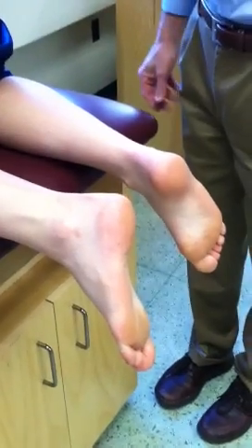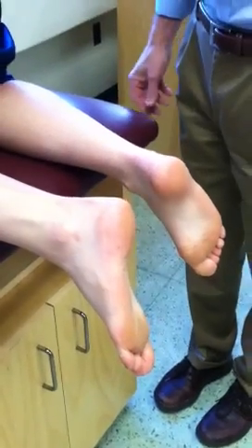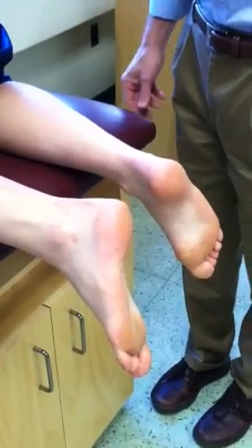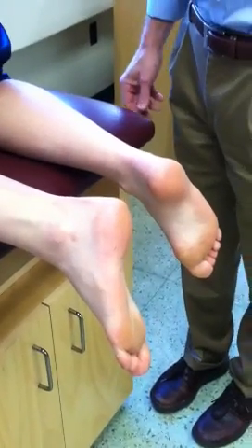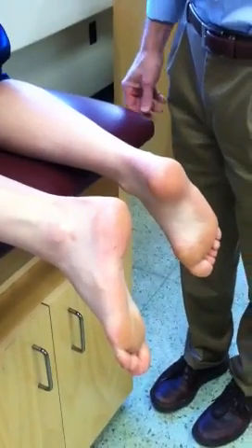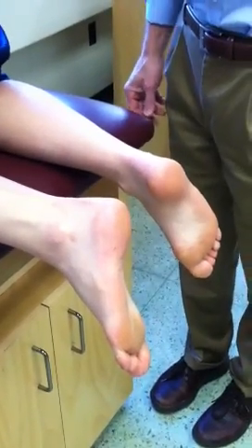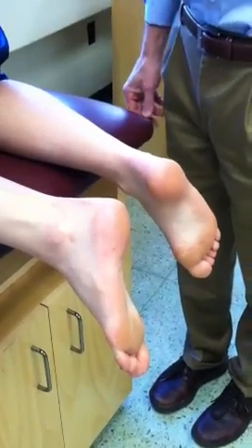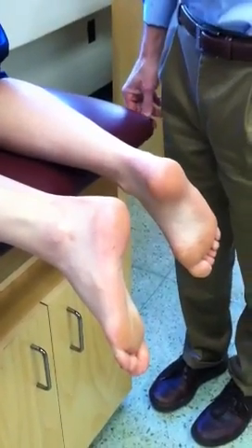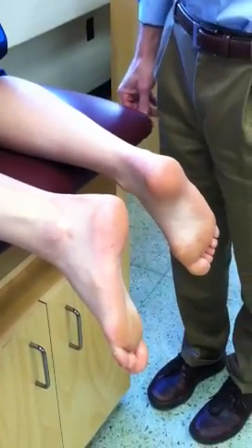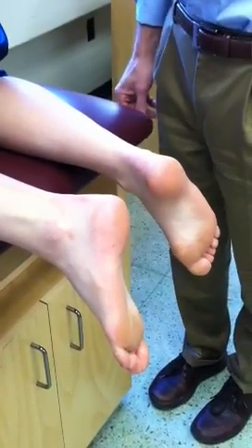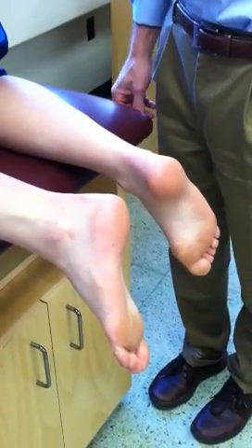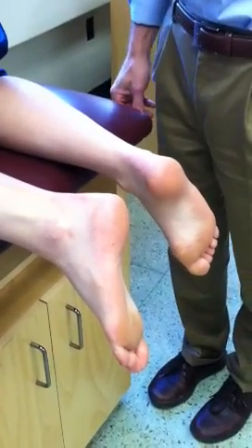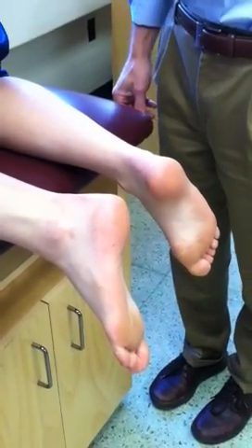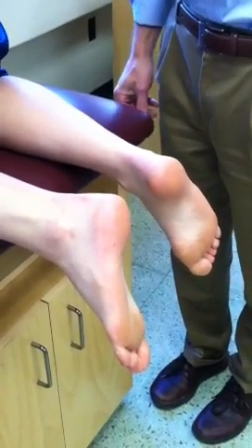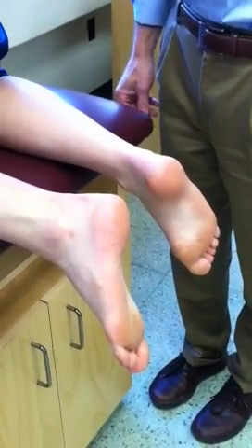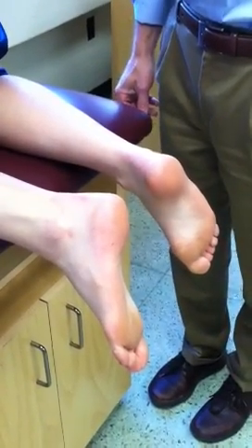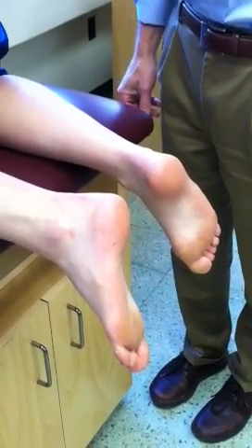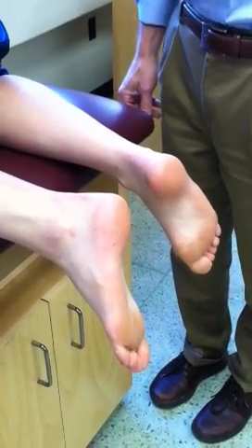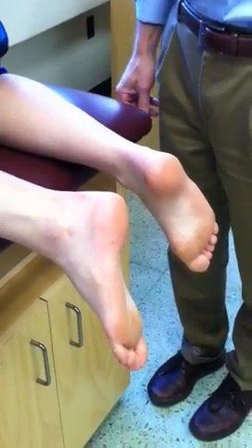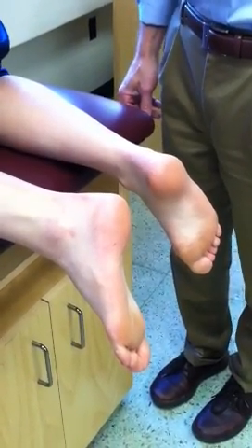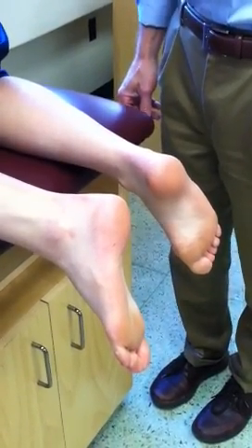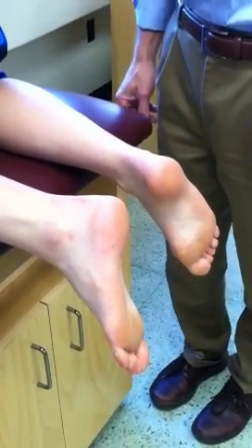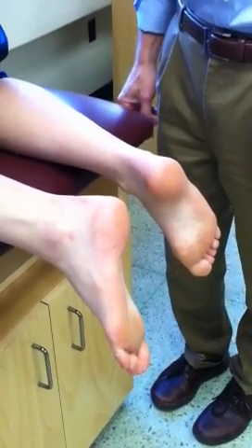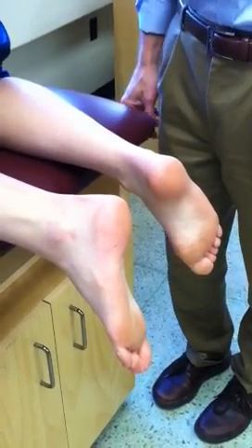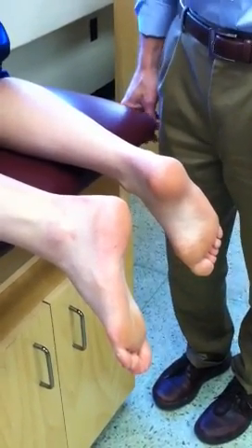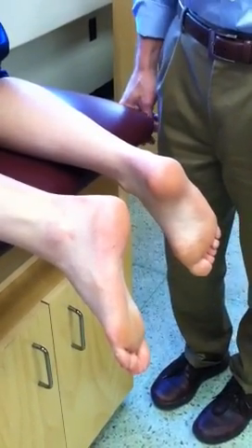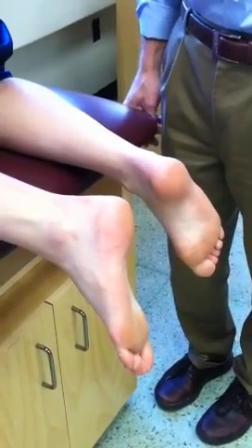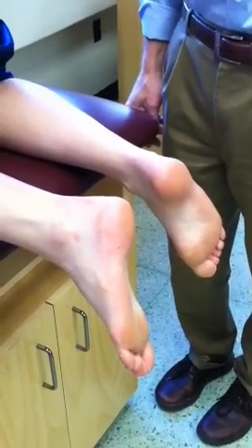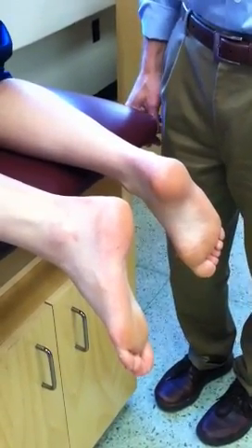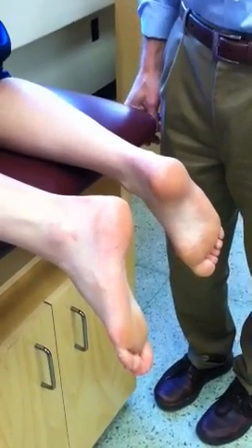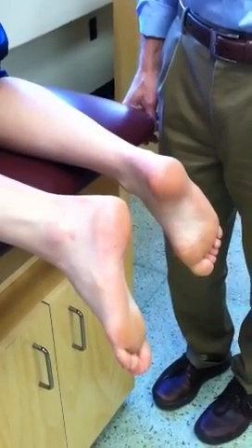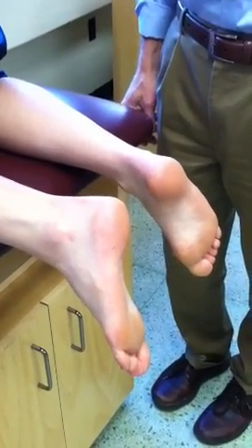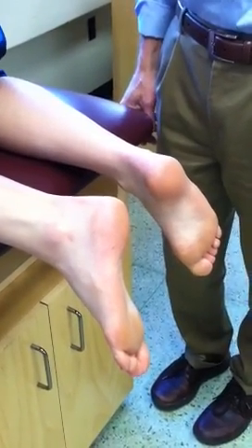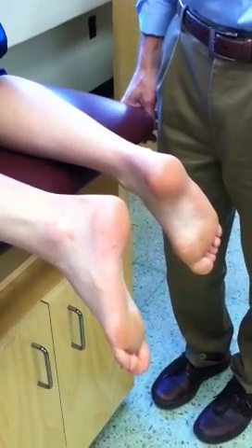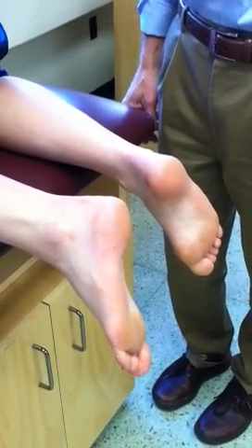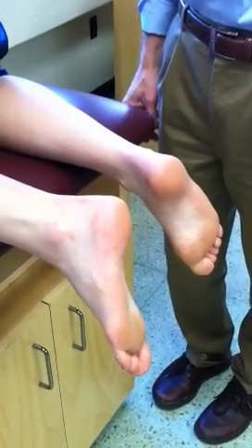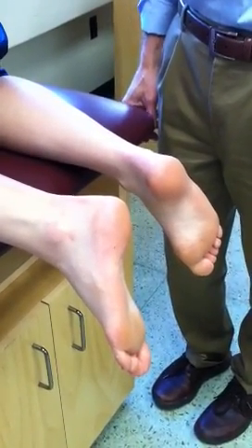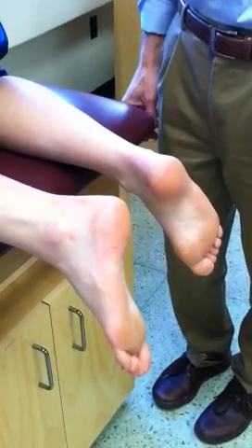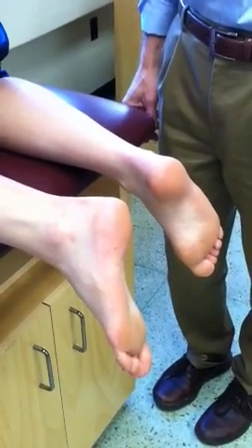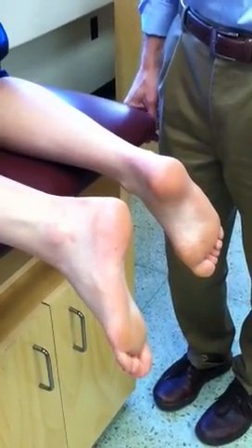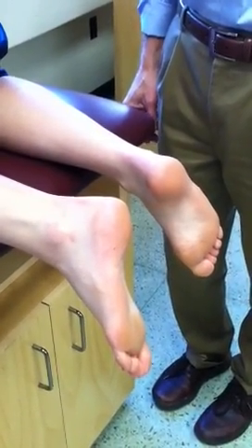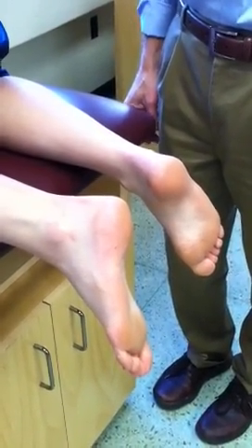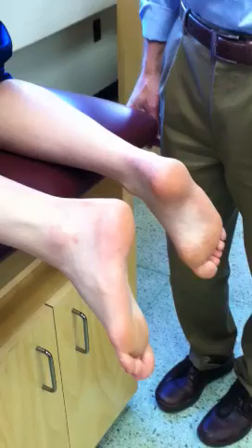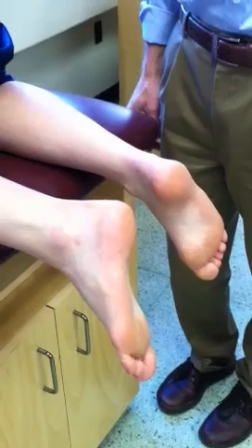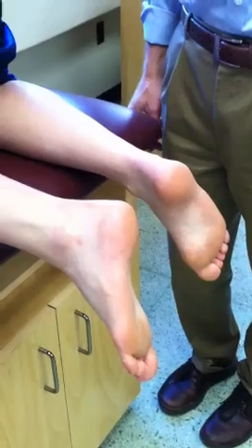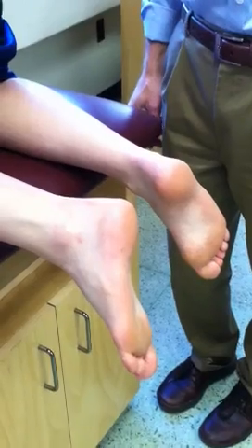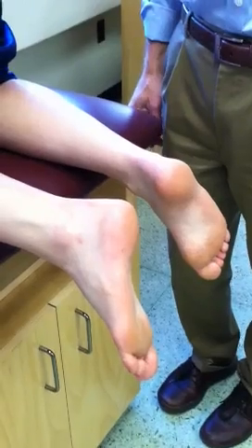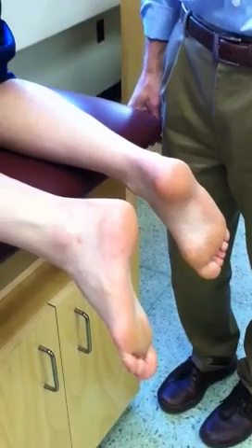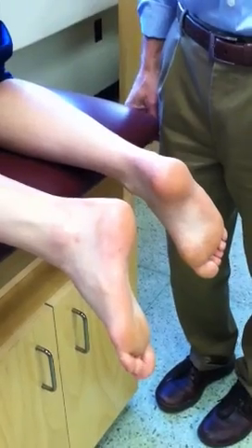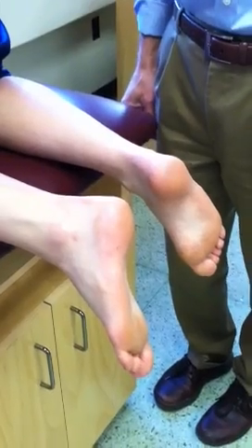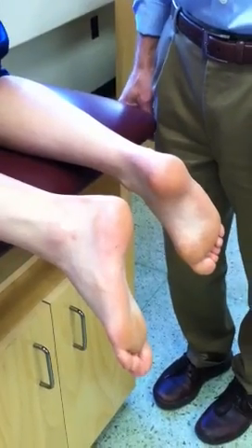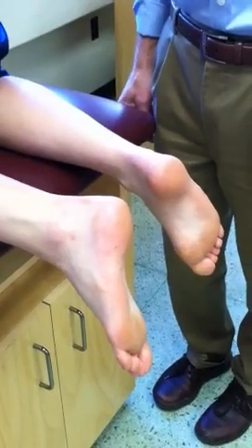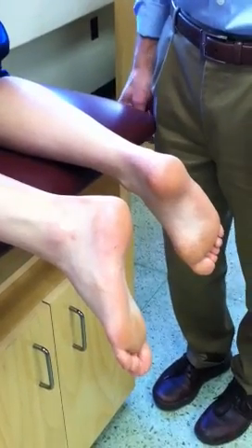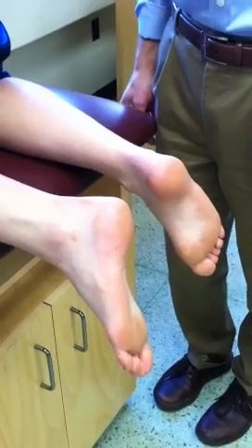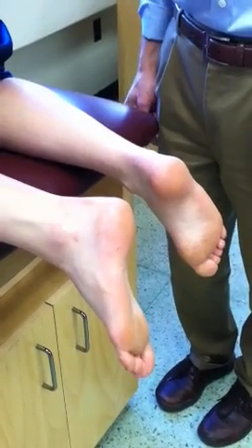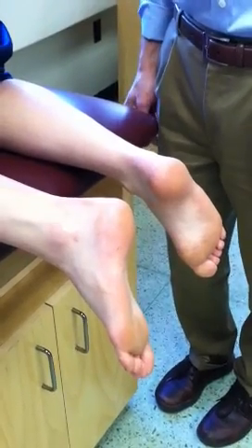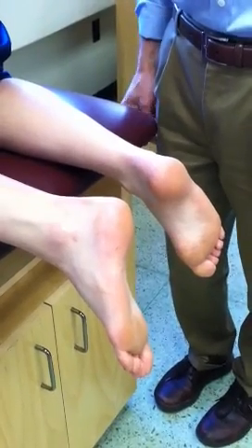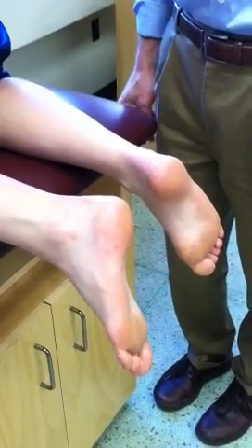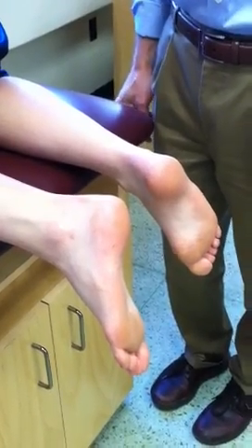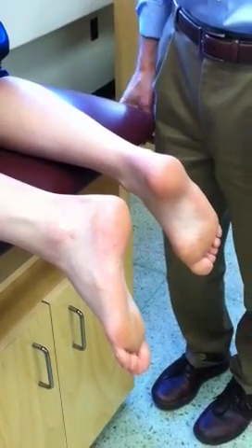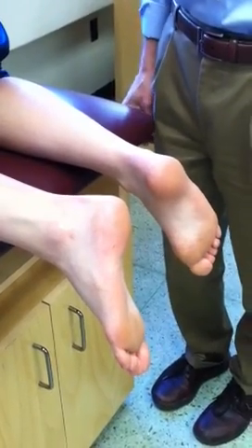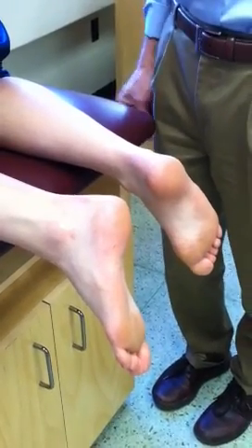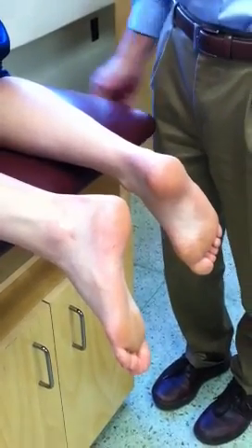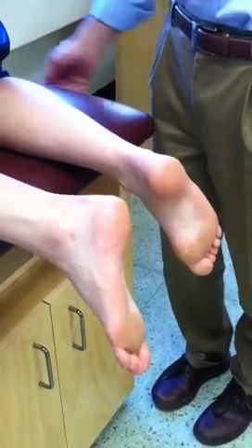This is a palpation video of Merrimack College Anatomy and Physiology, Fall 2011, Lab Number 8: Foot and Ankle.